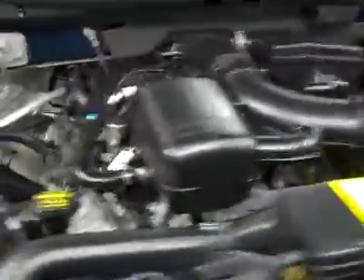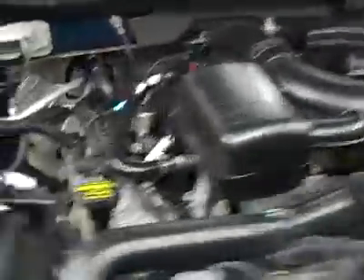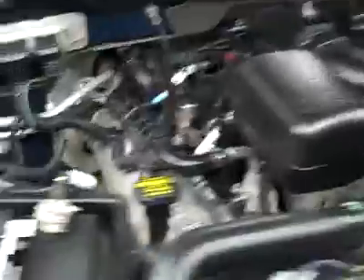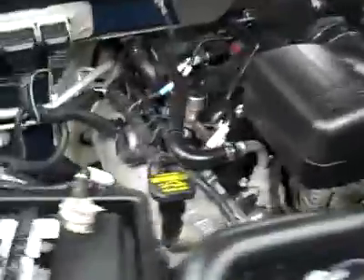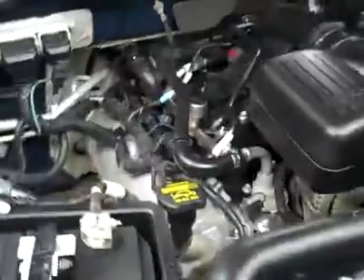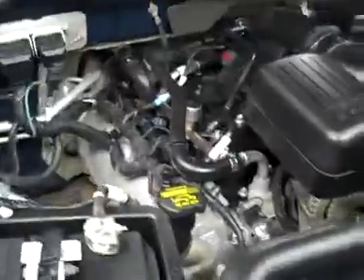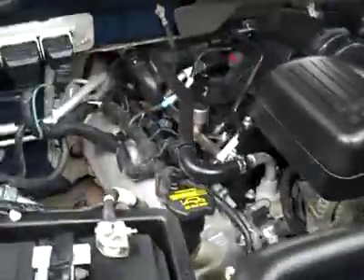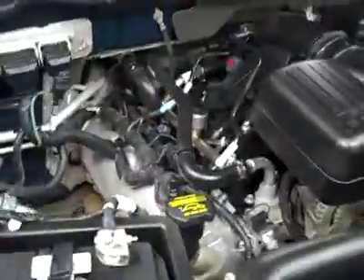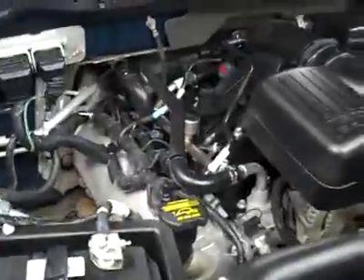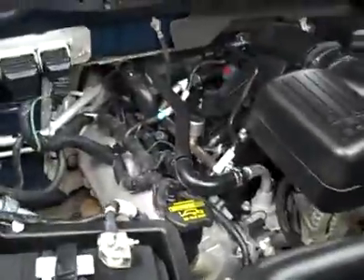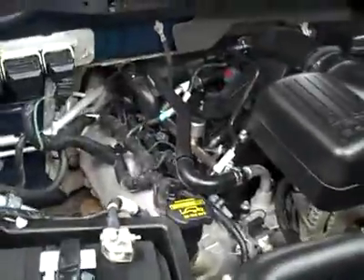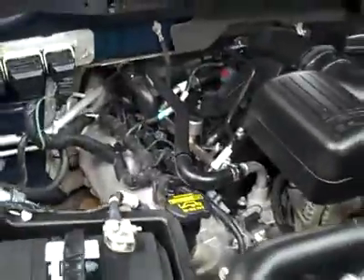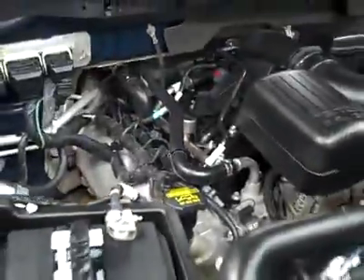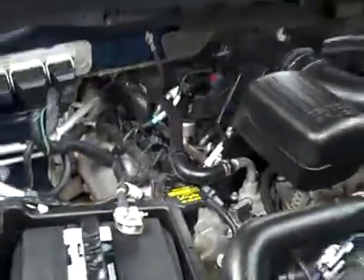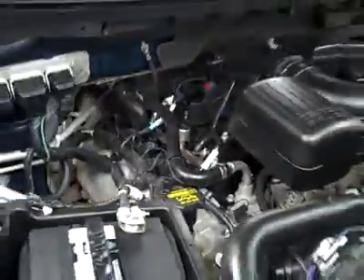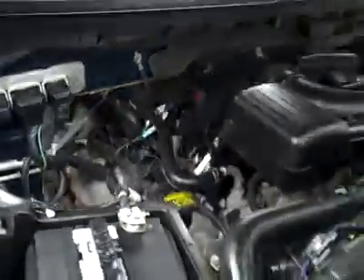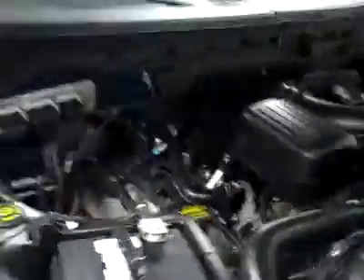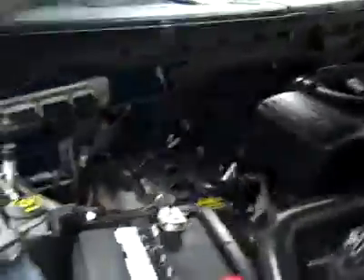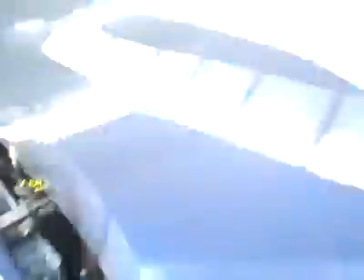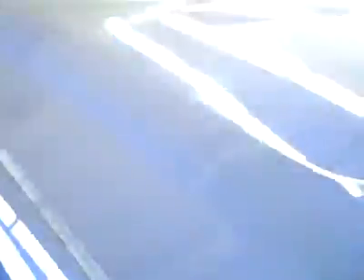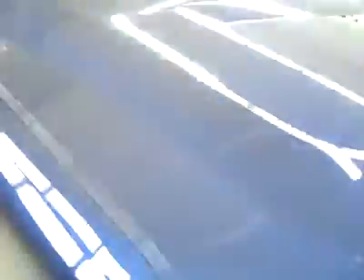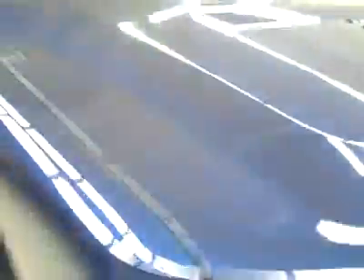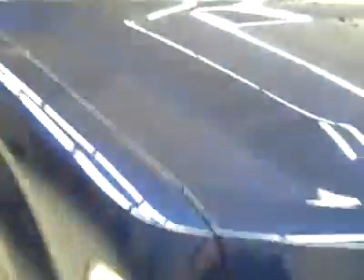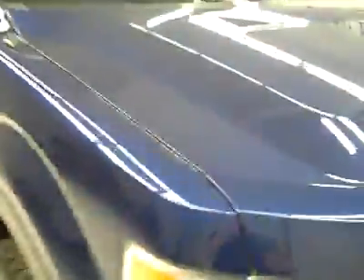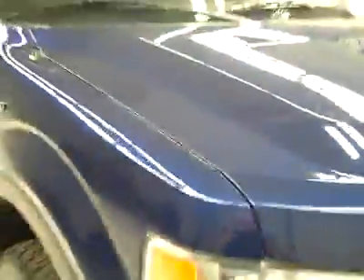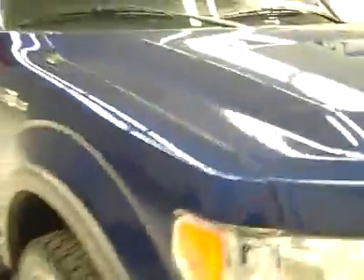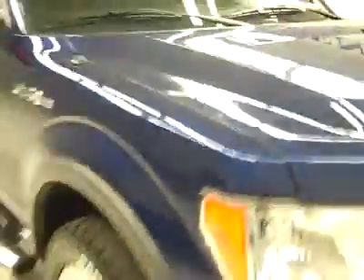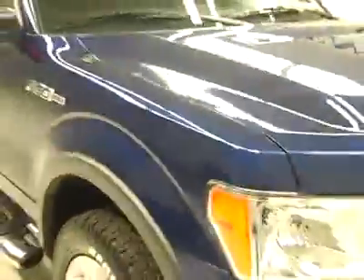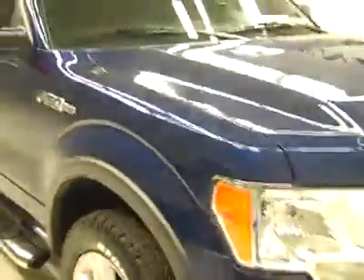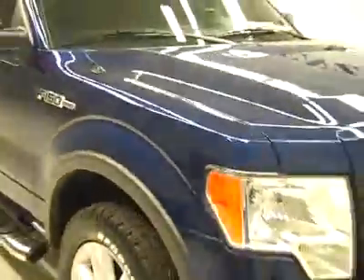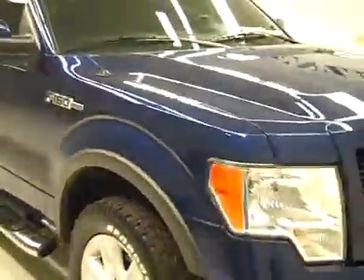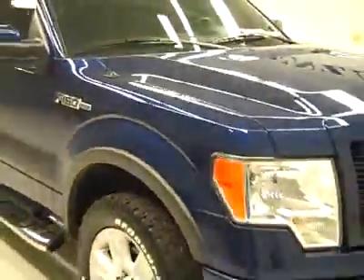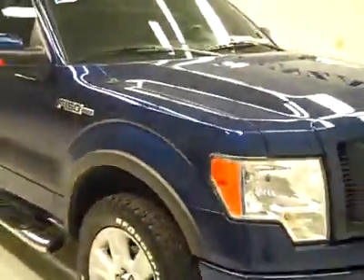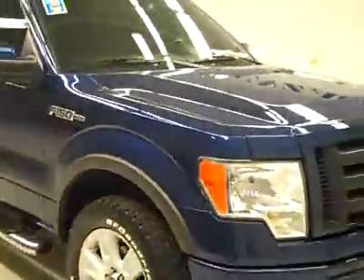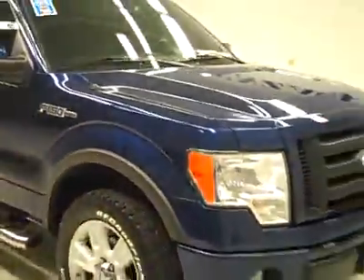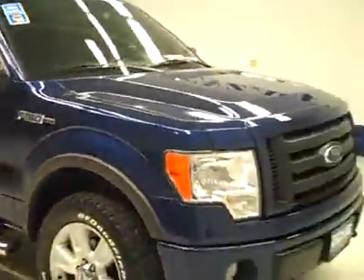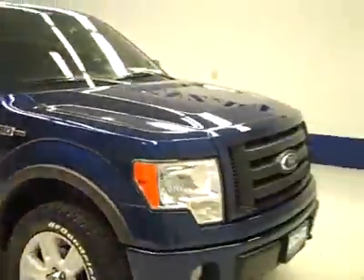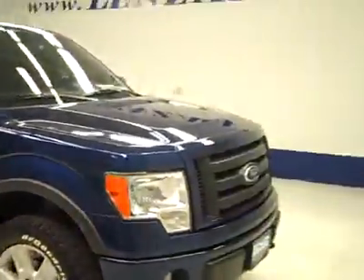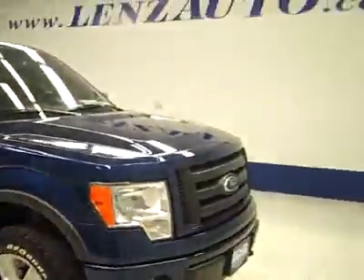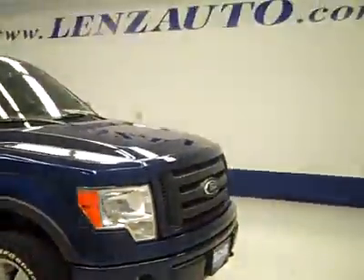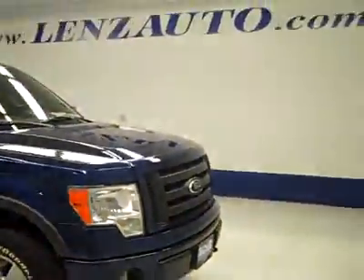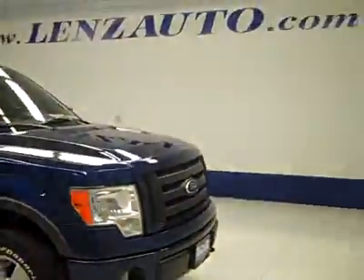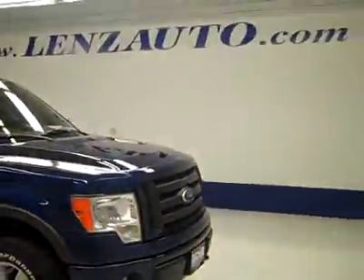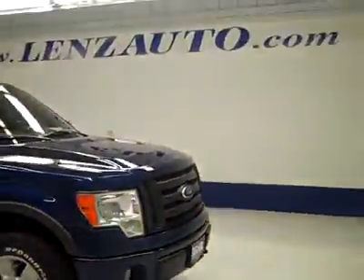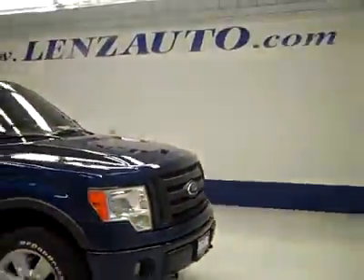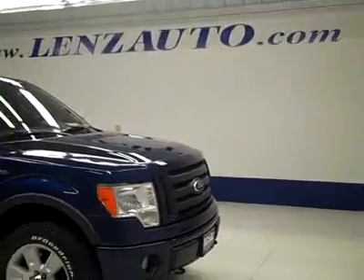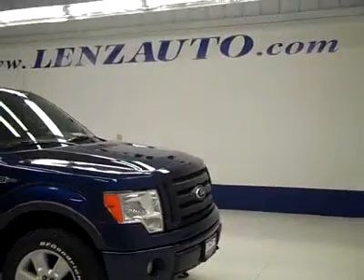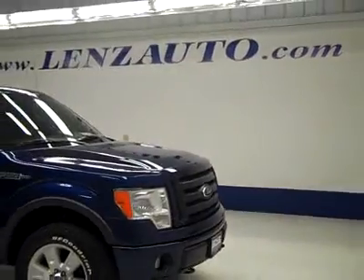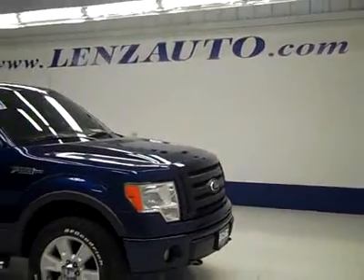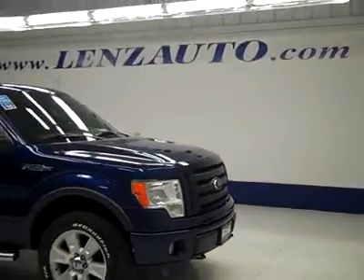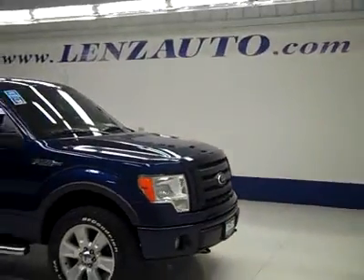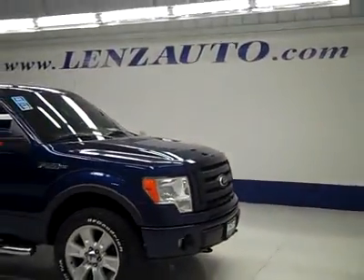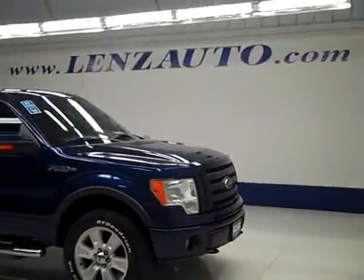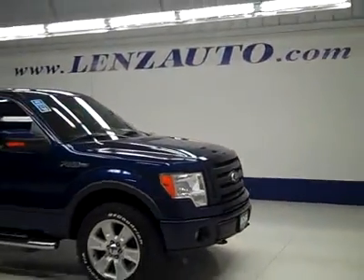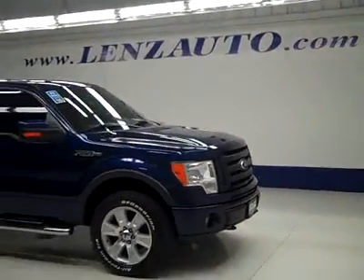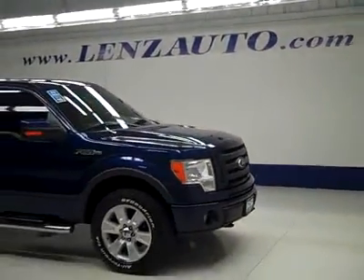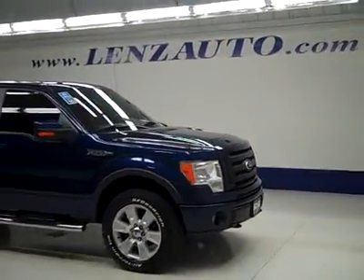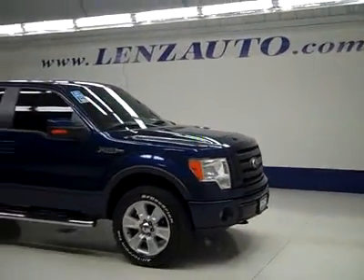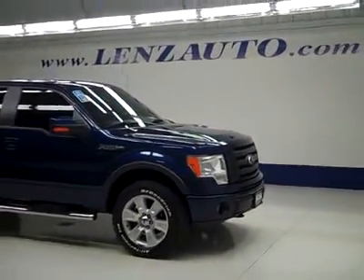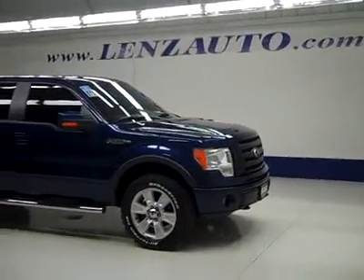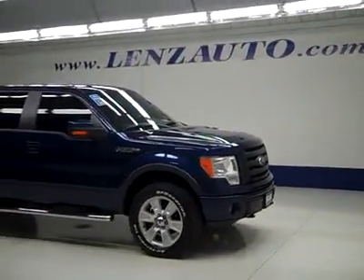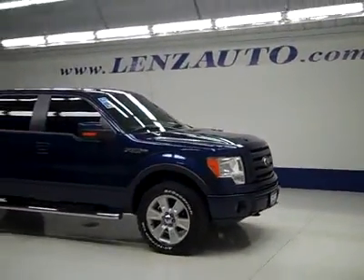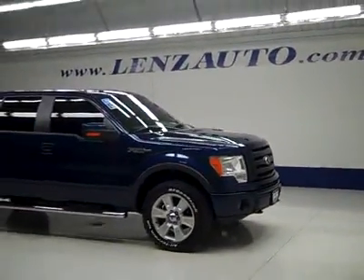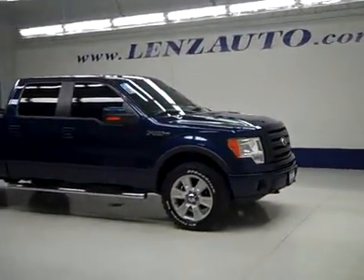If you'd like to see more pictures along with the full description, or to take a look at one of our other more than 450 vehicles, visit our website at lensauto.com.